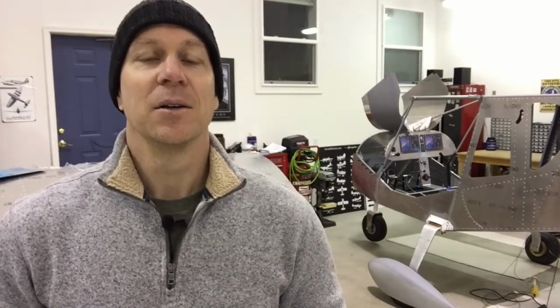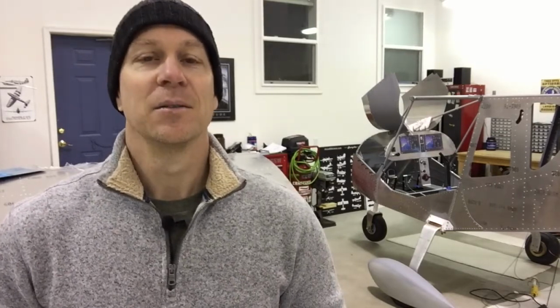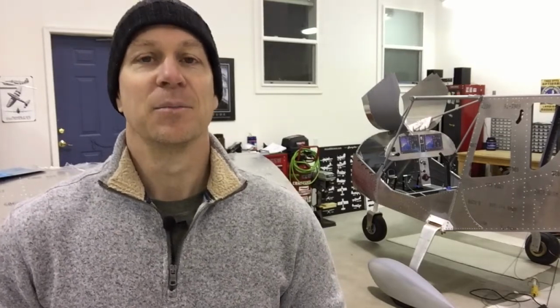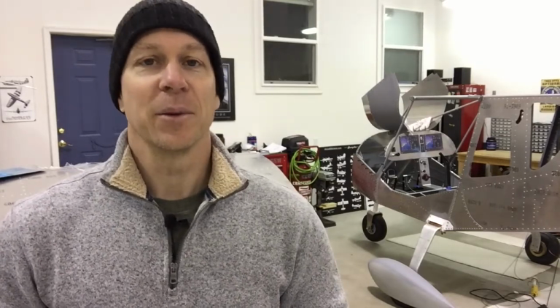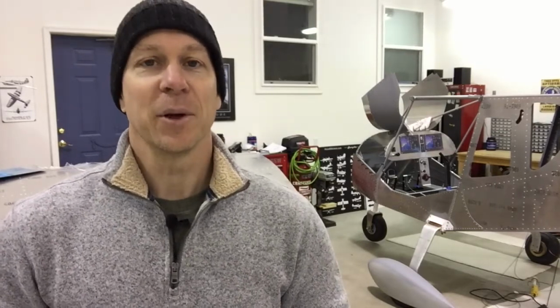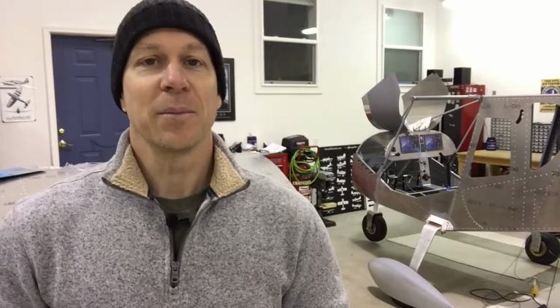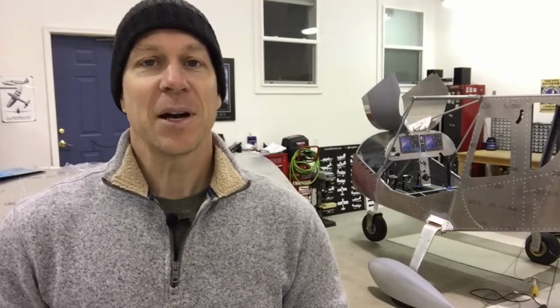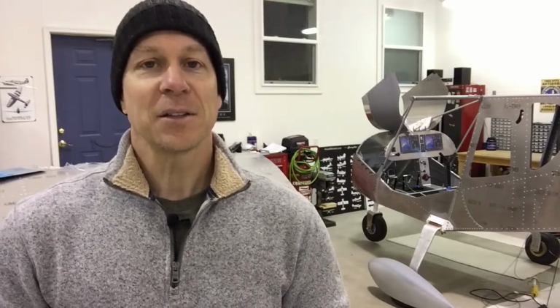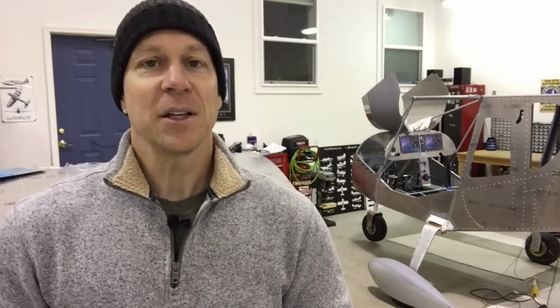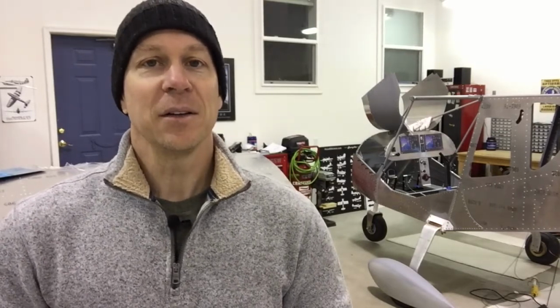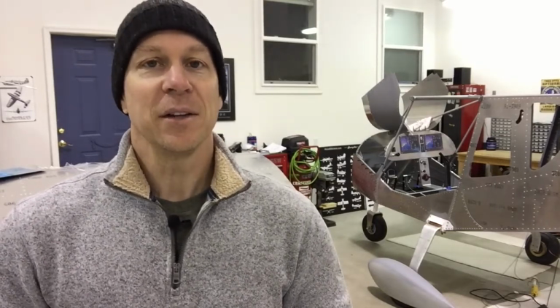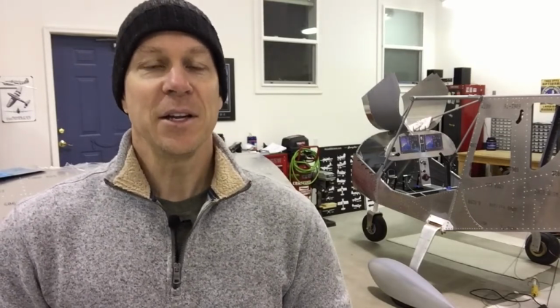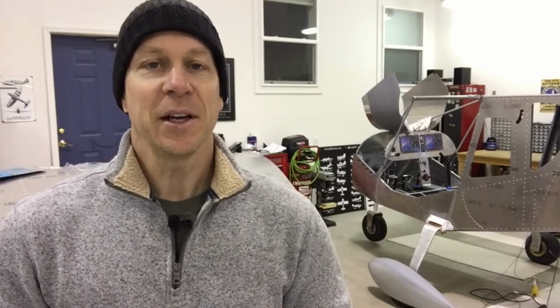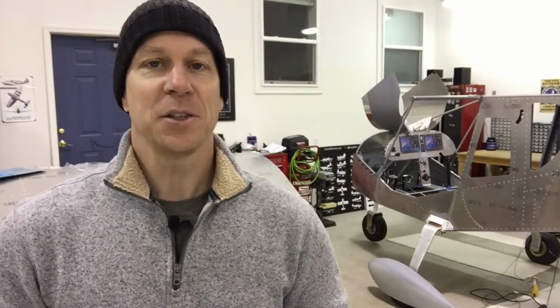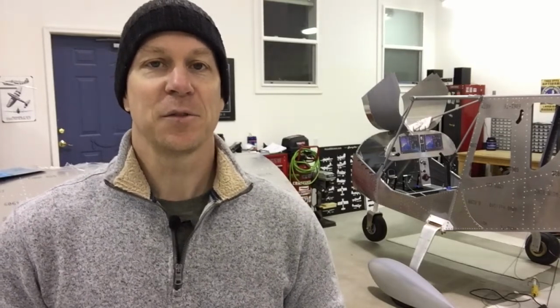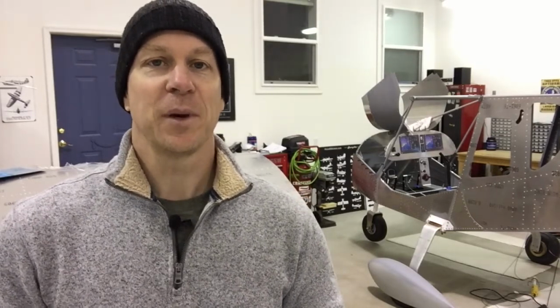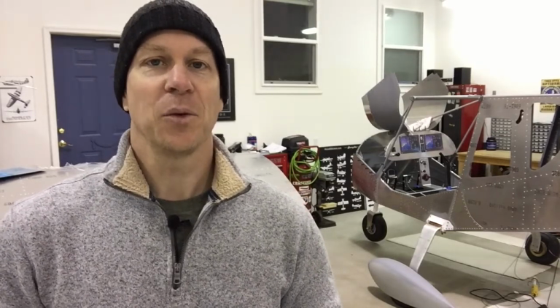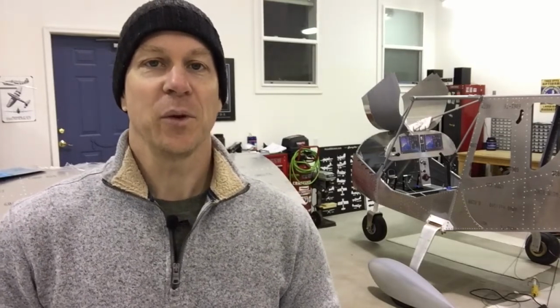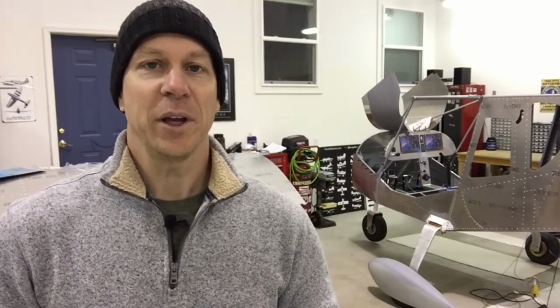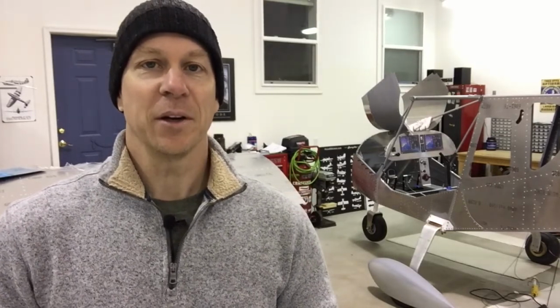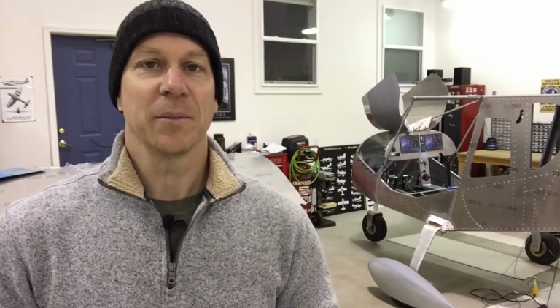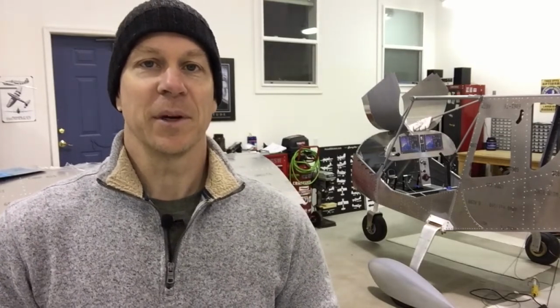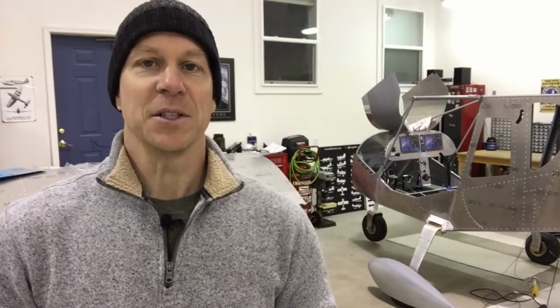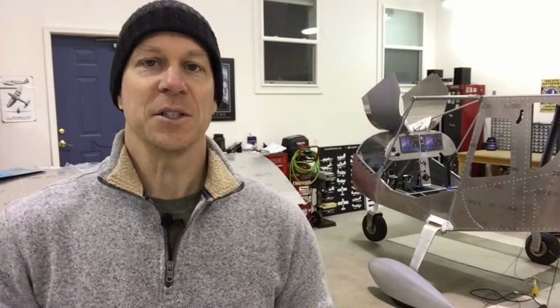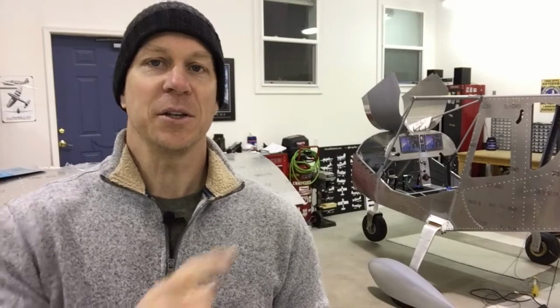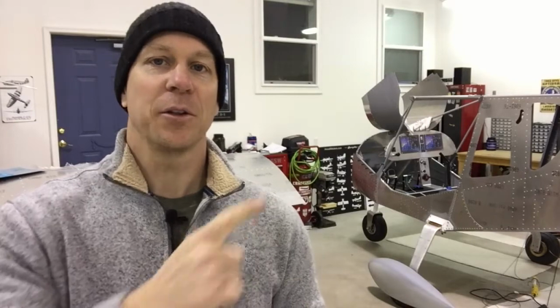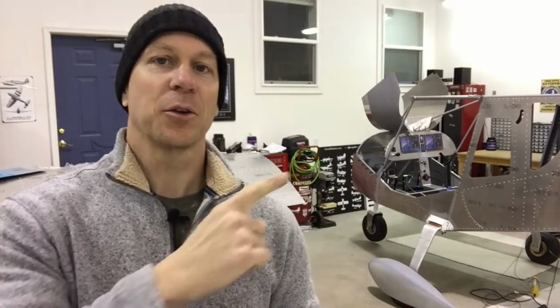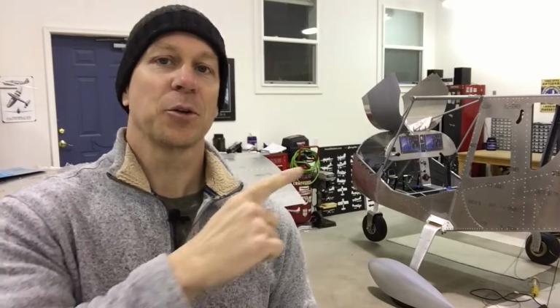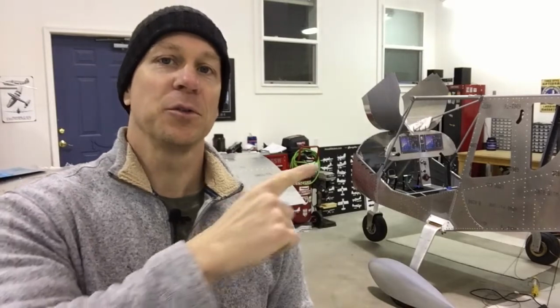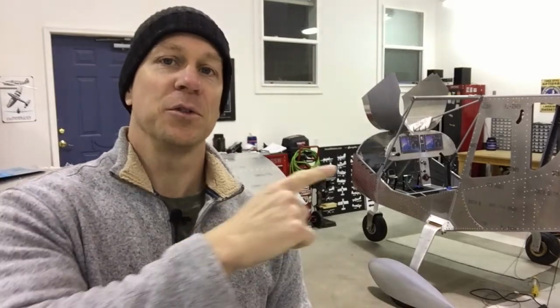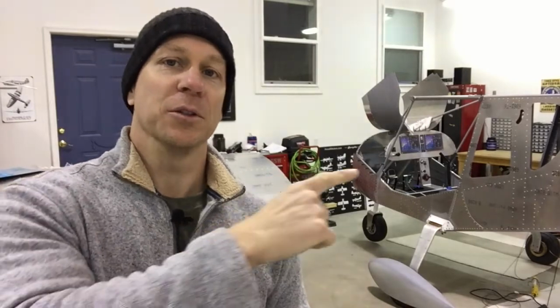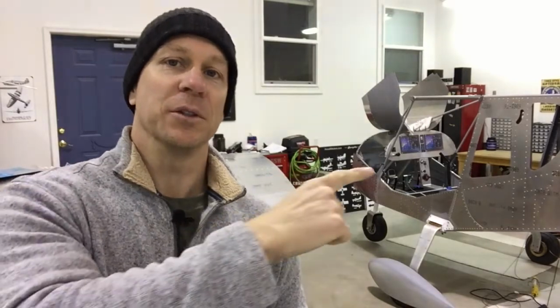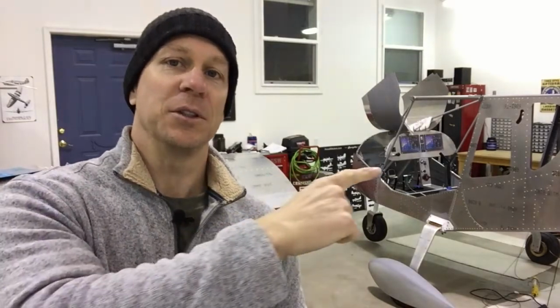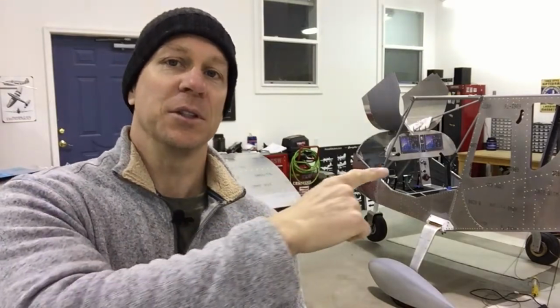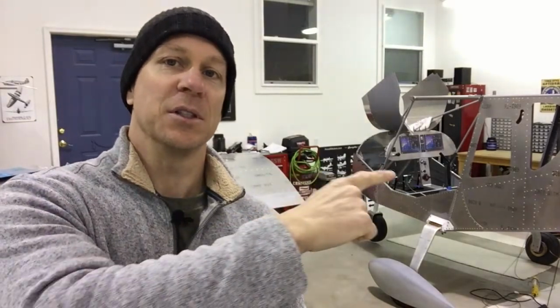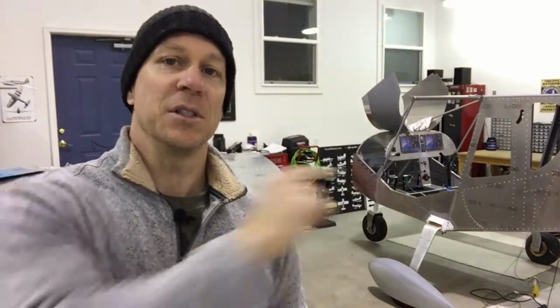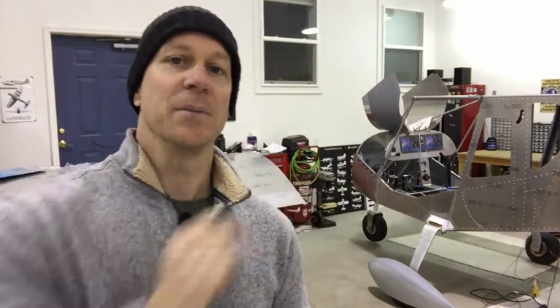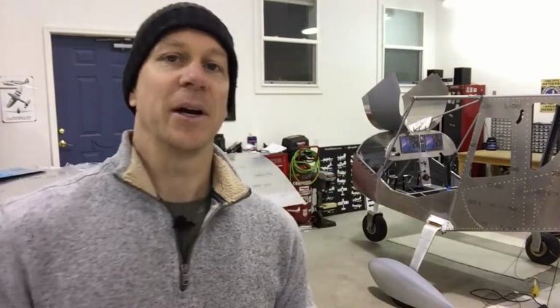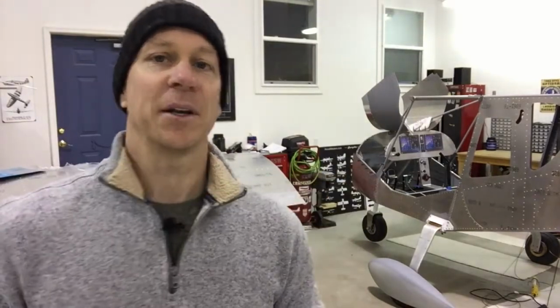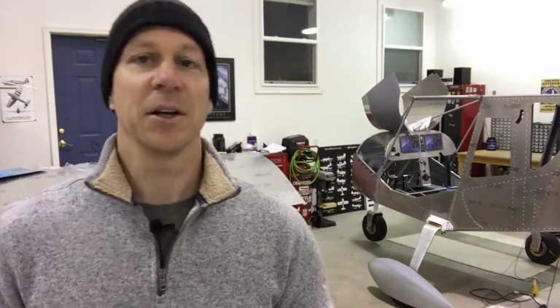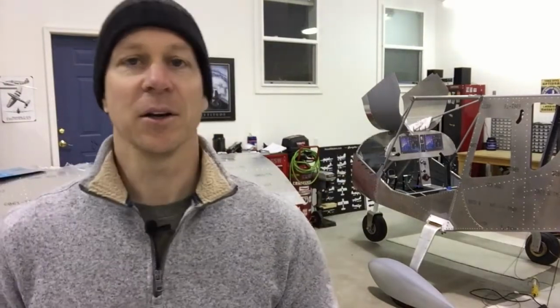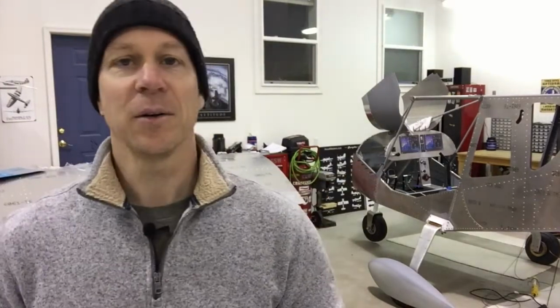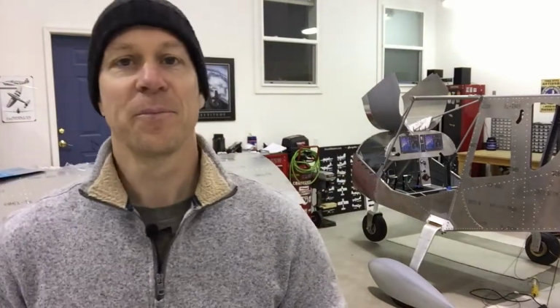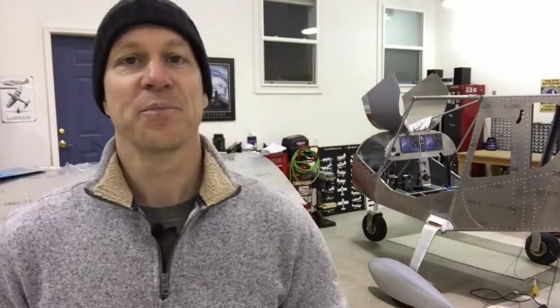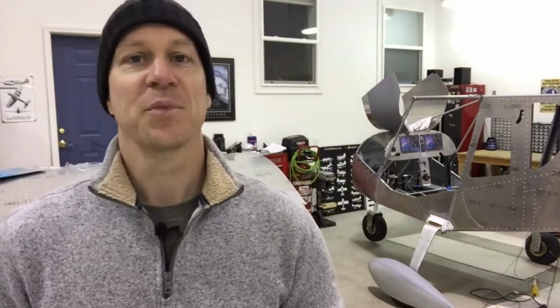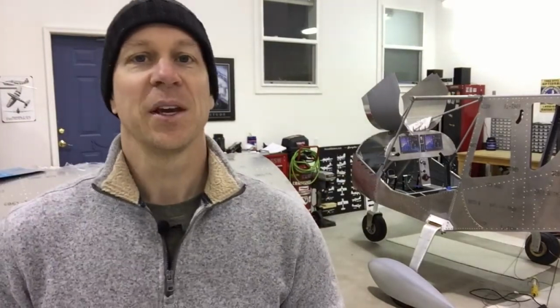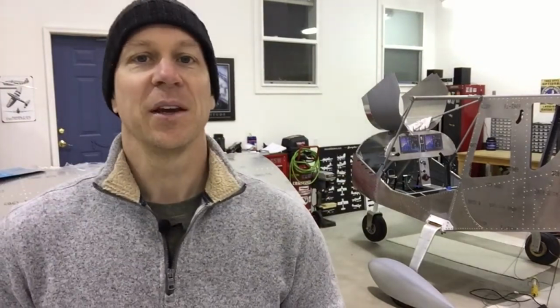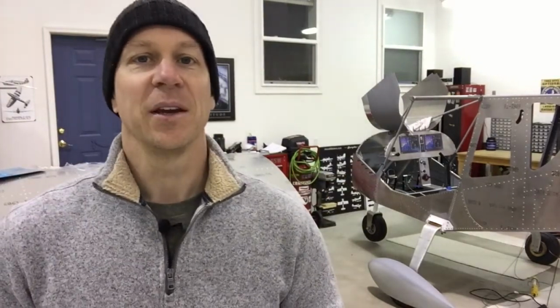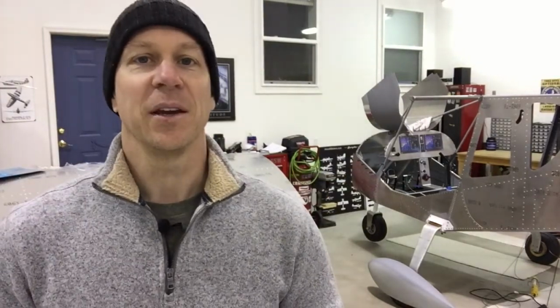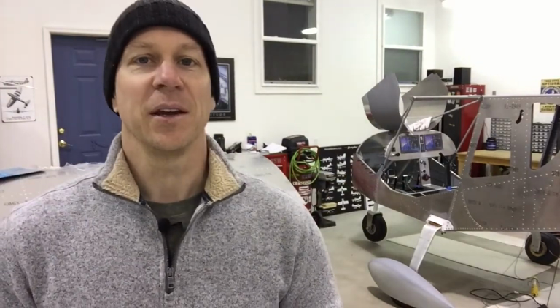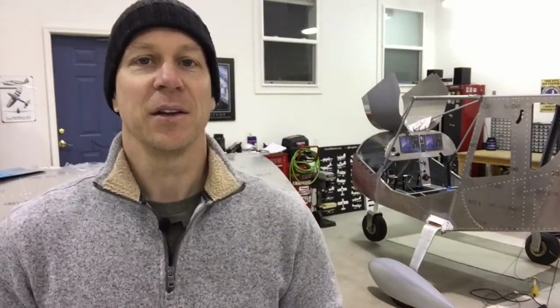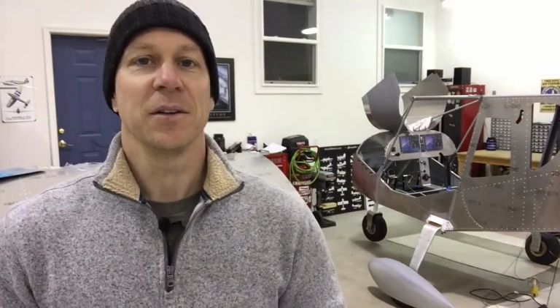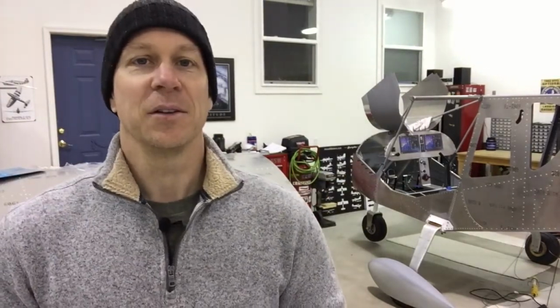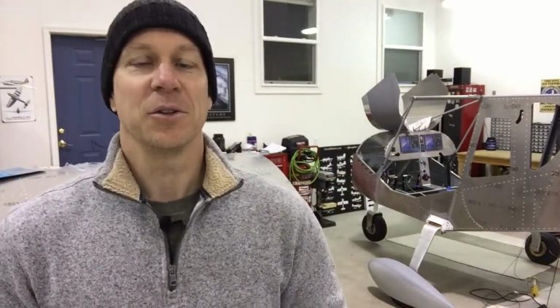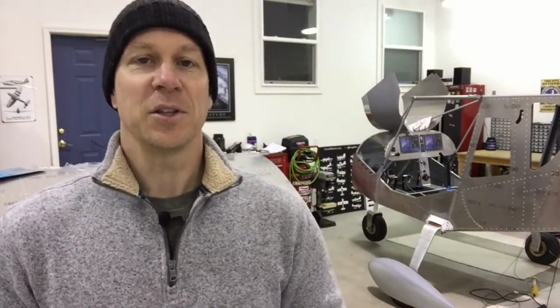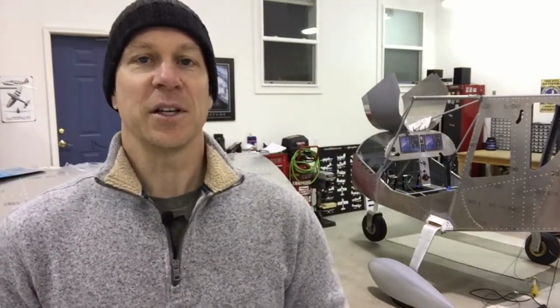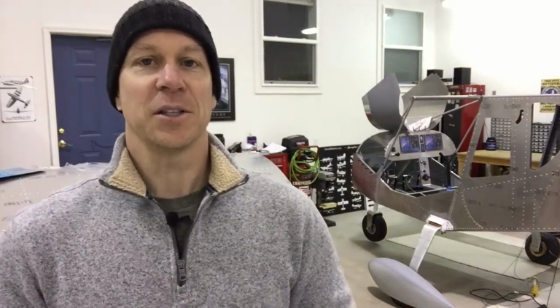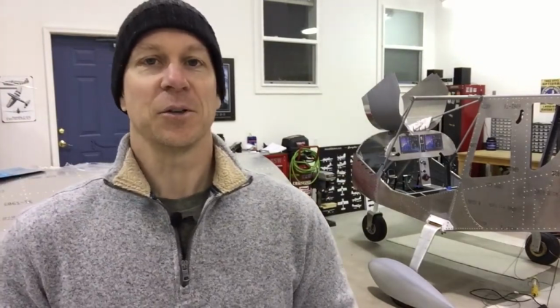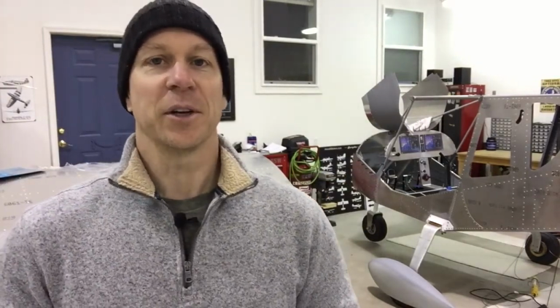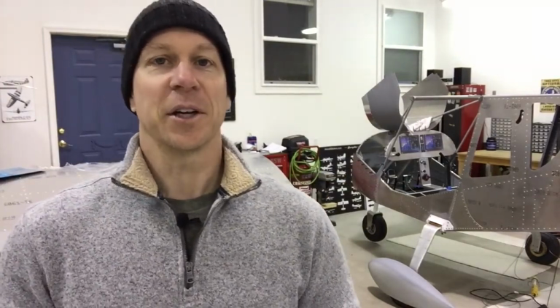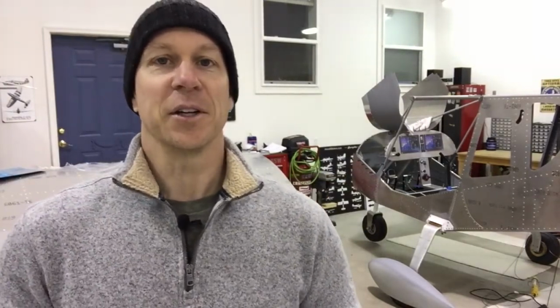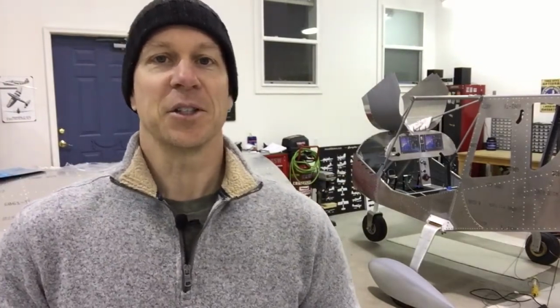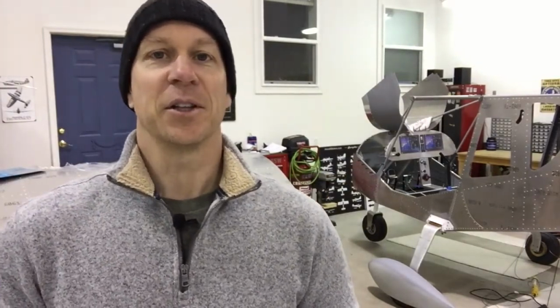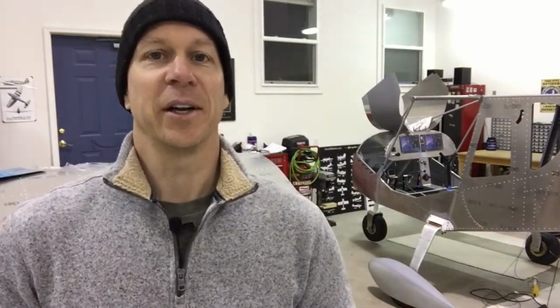I'm going to mount it in the leading edge of my wing on my Zenith Cruiser, which you can see back here, and use it as a recognition light.